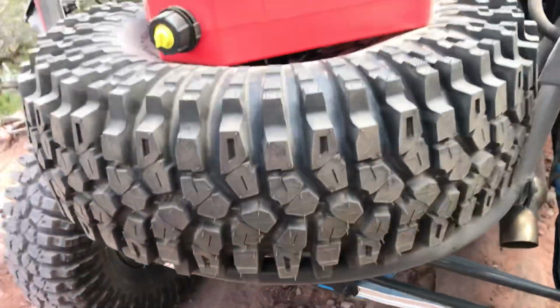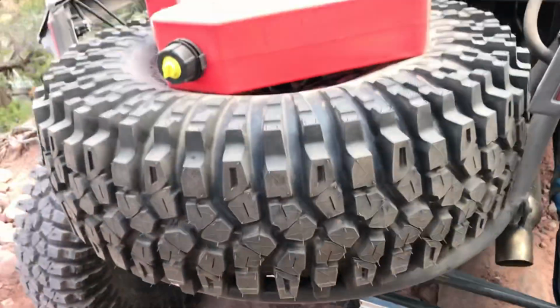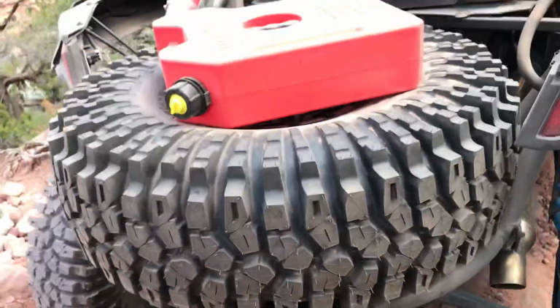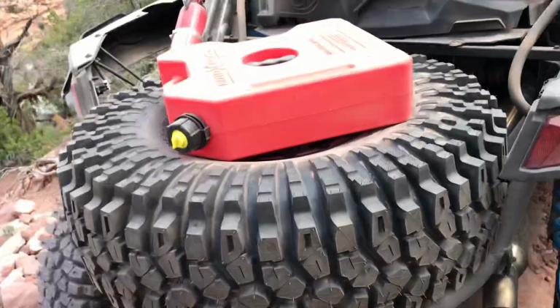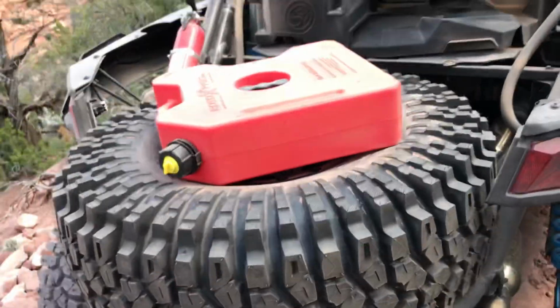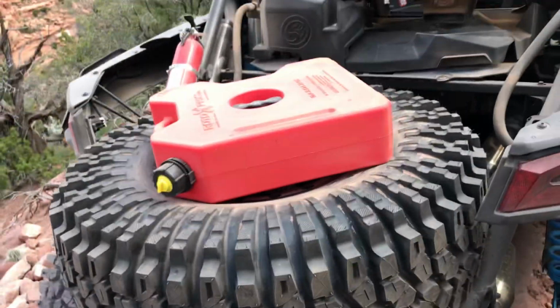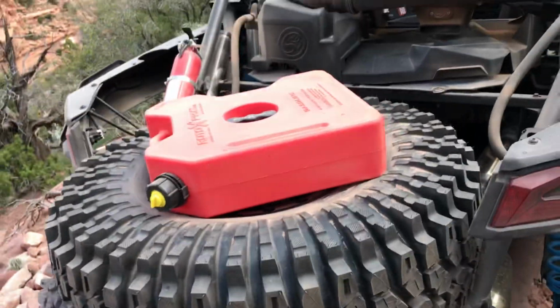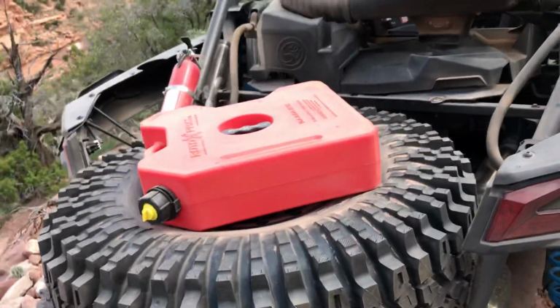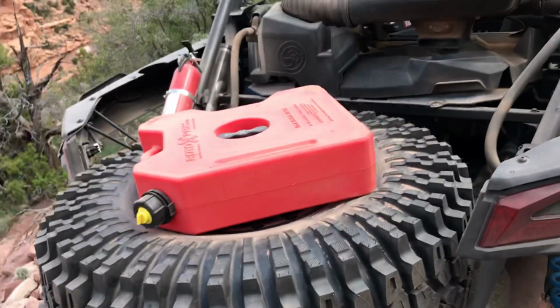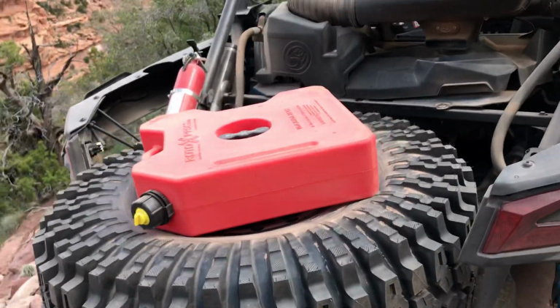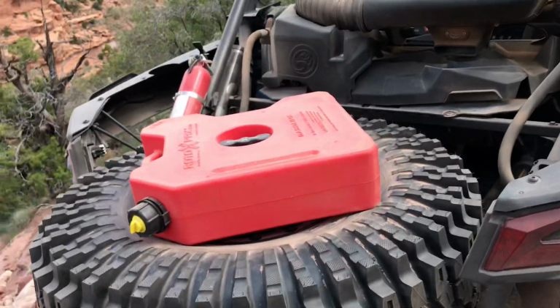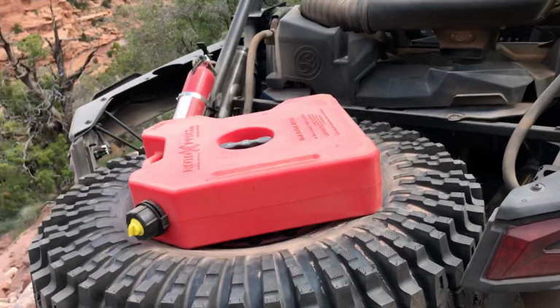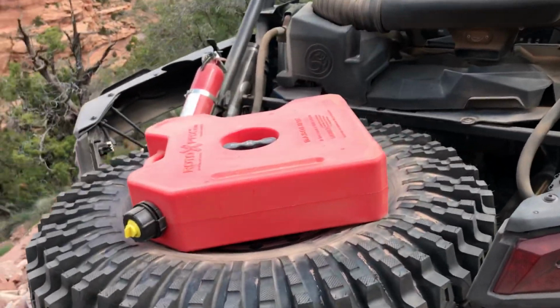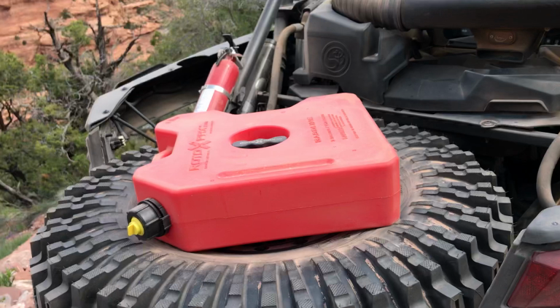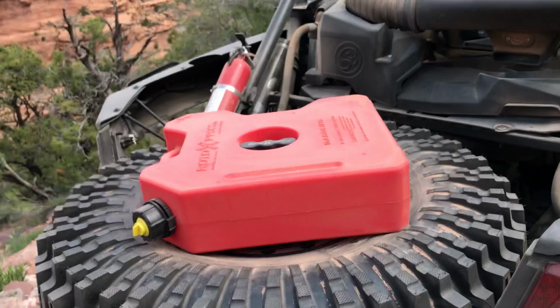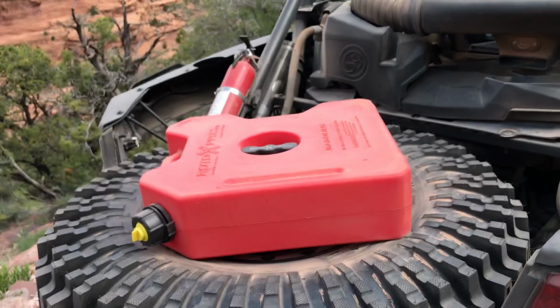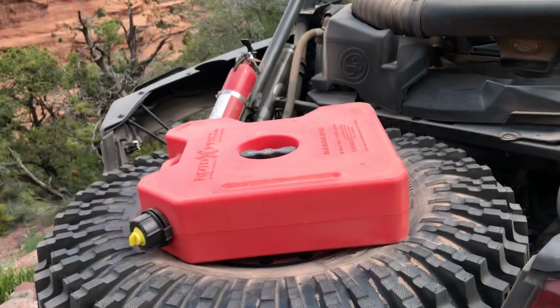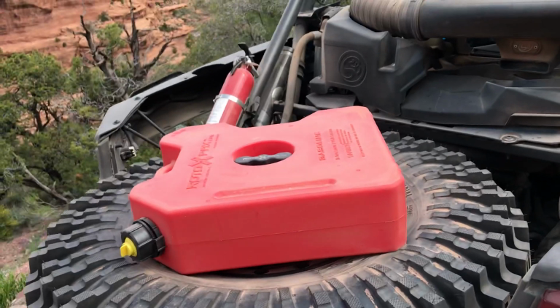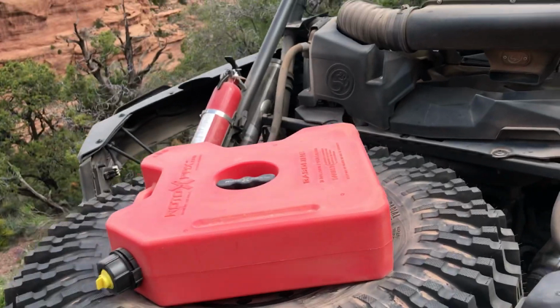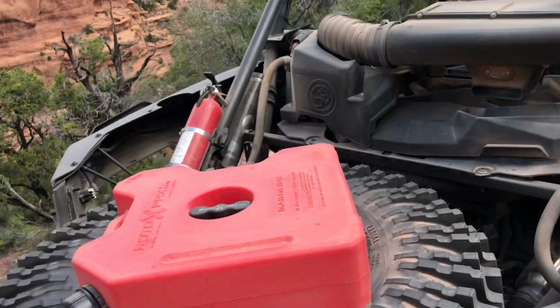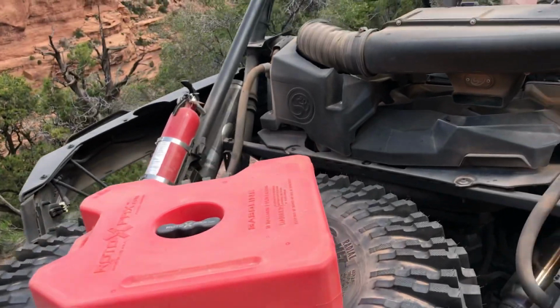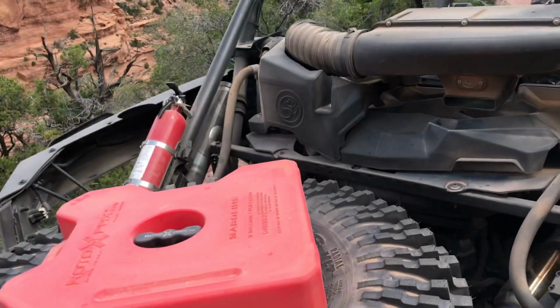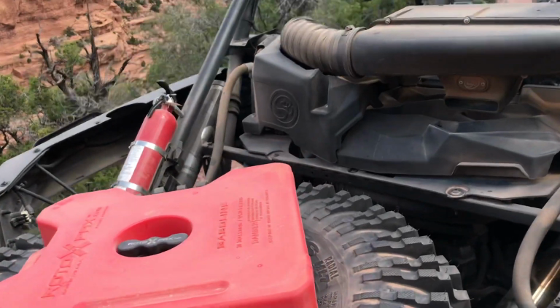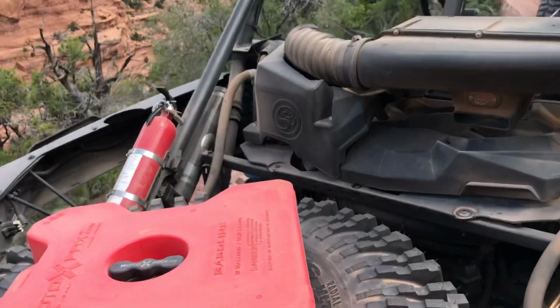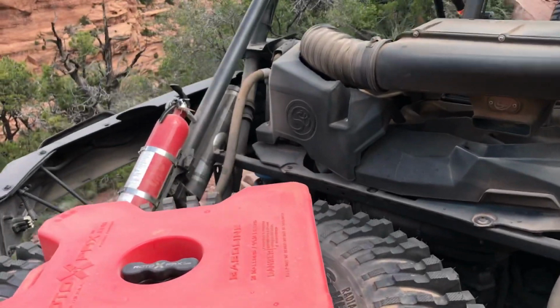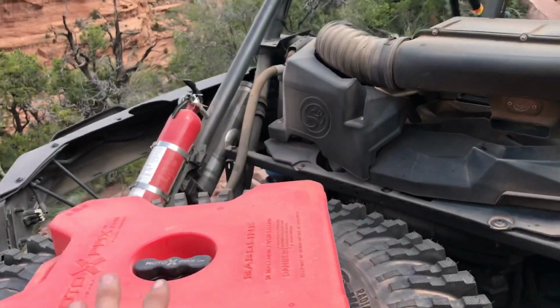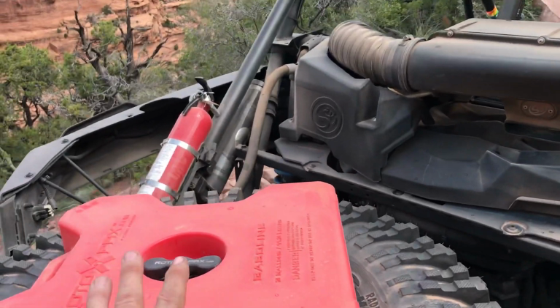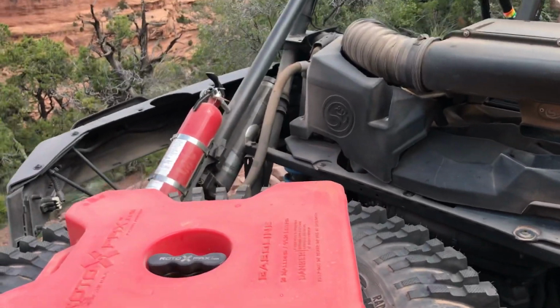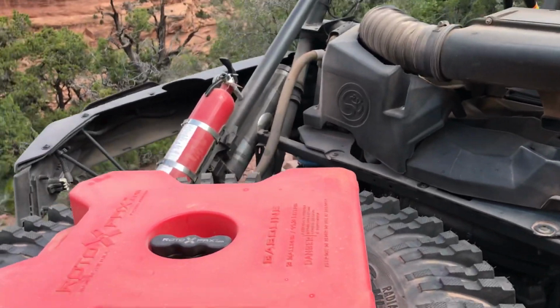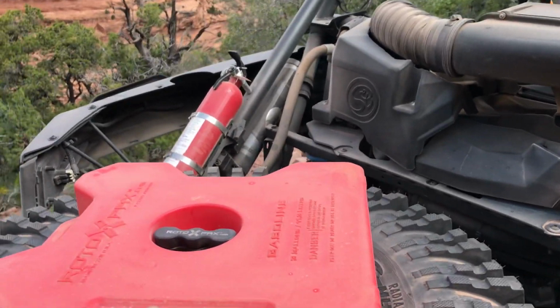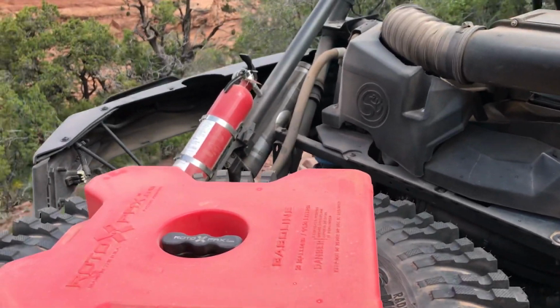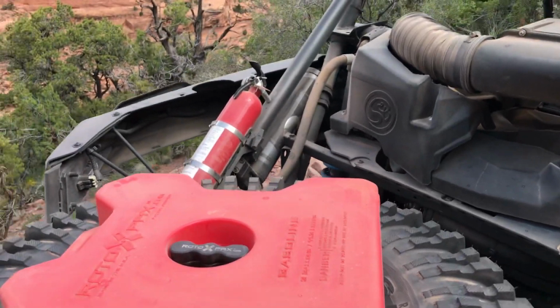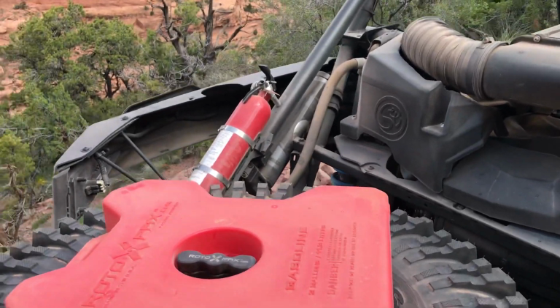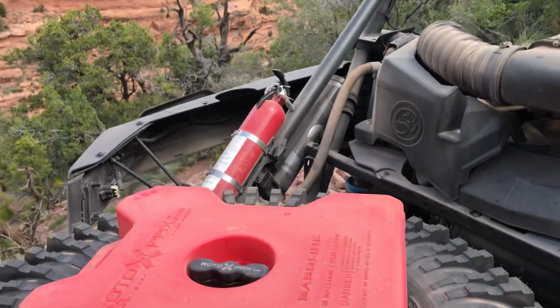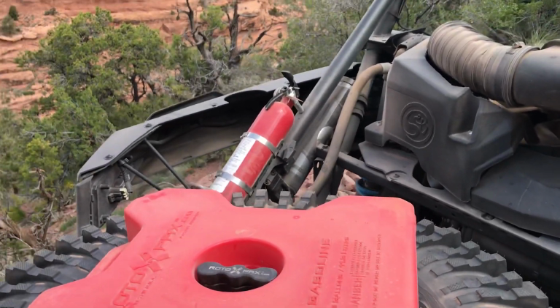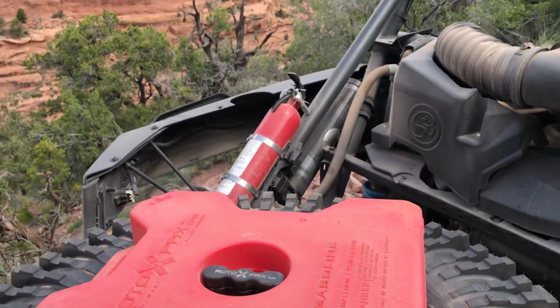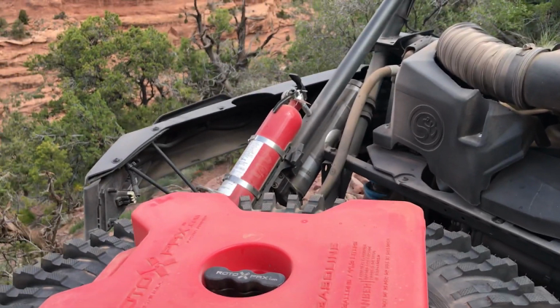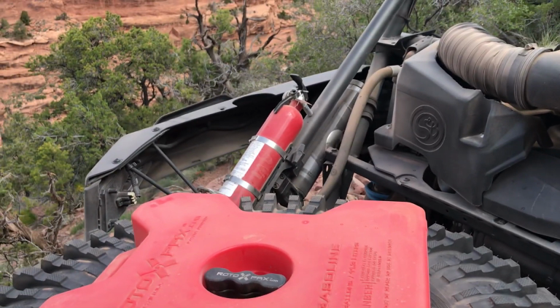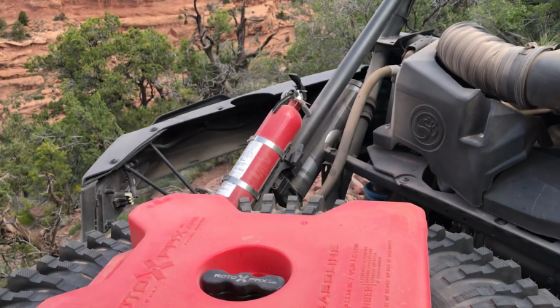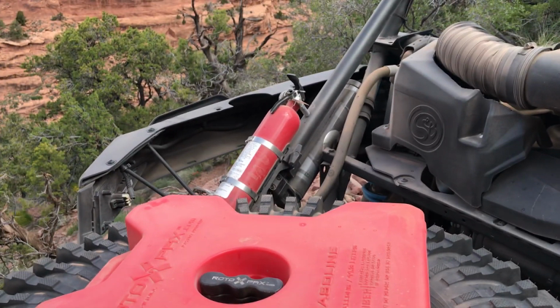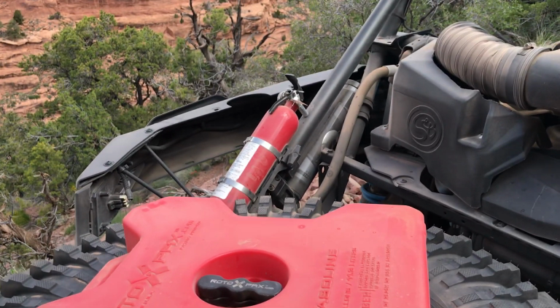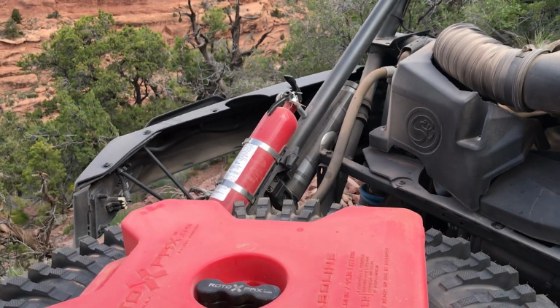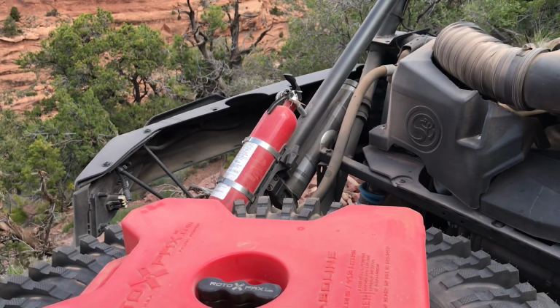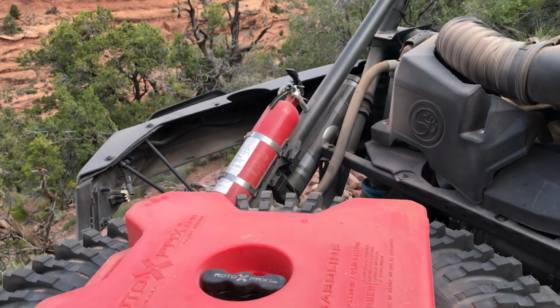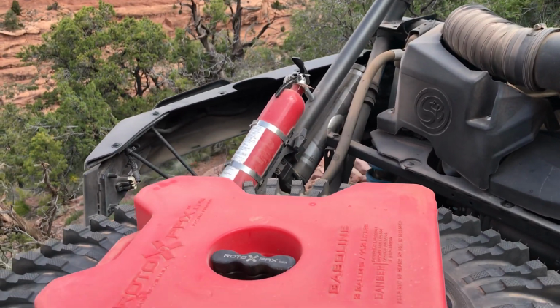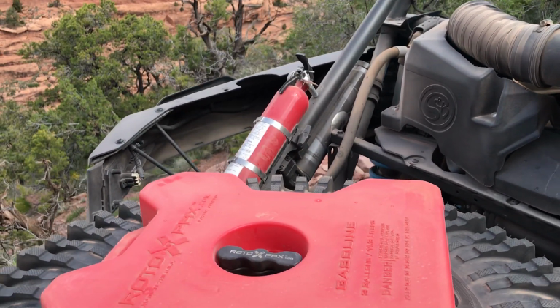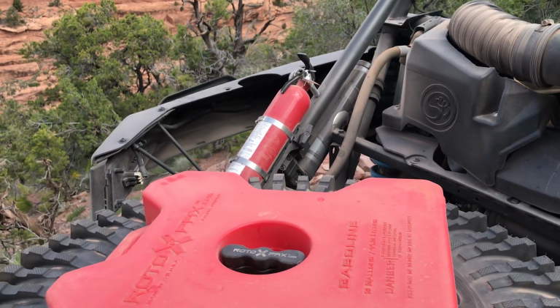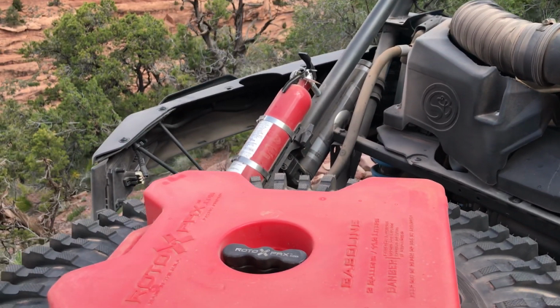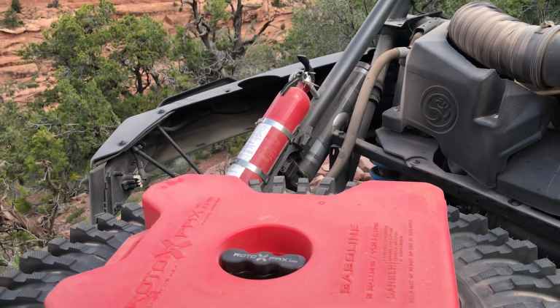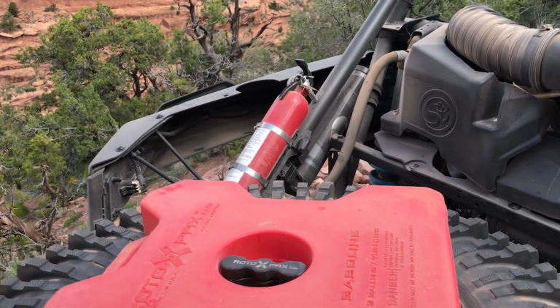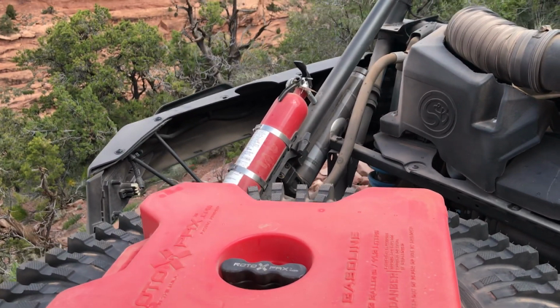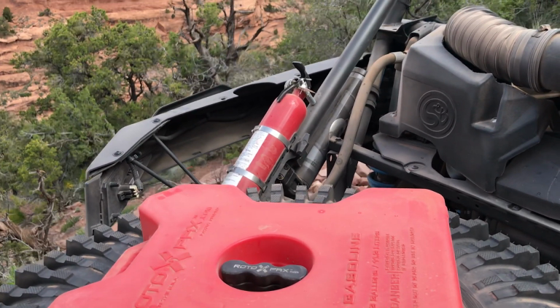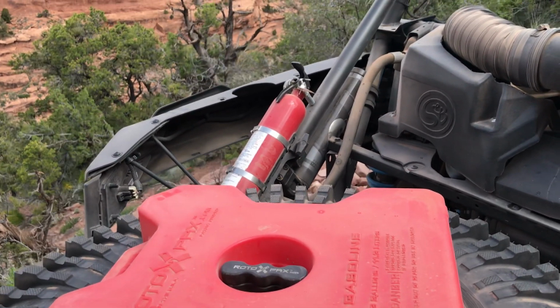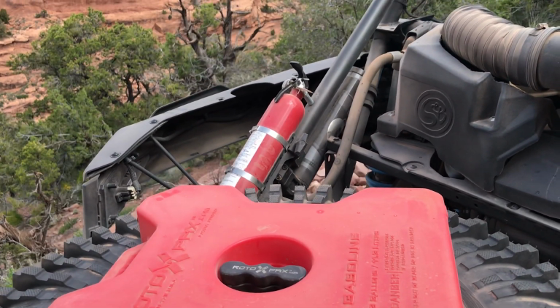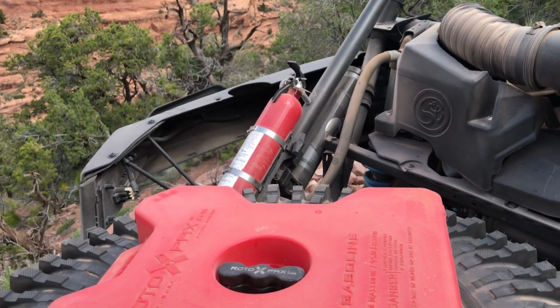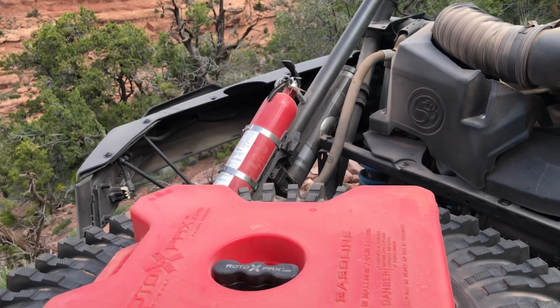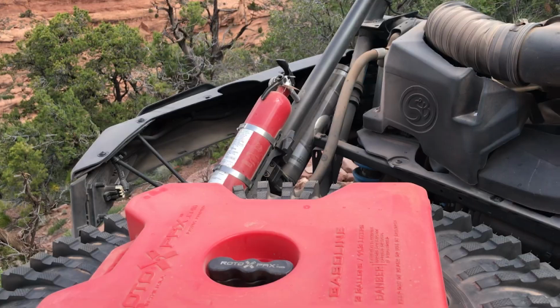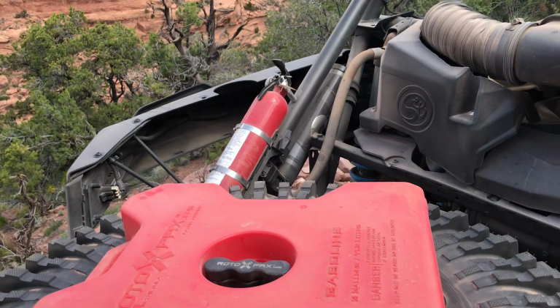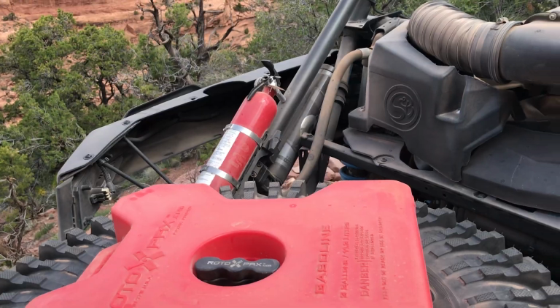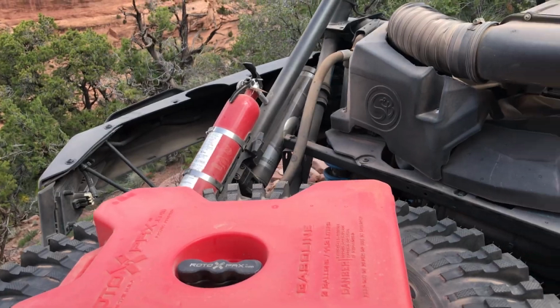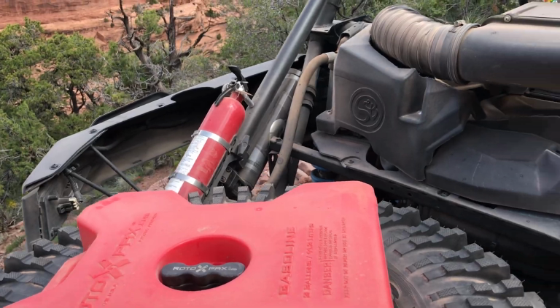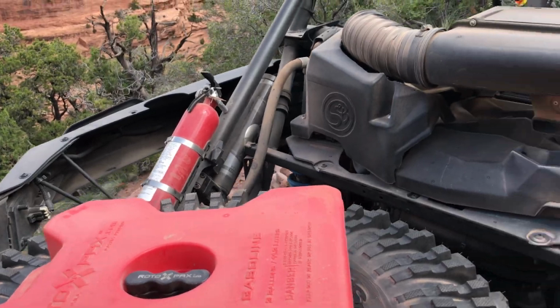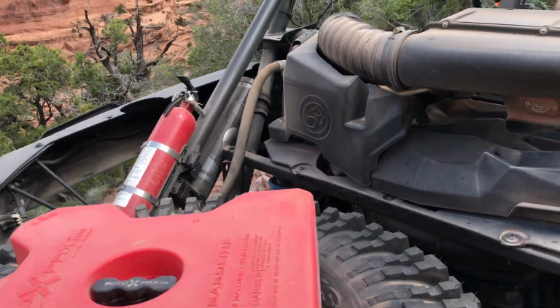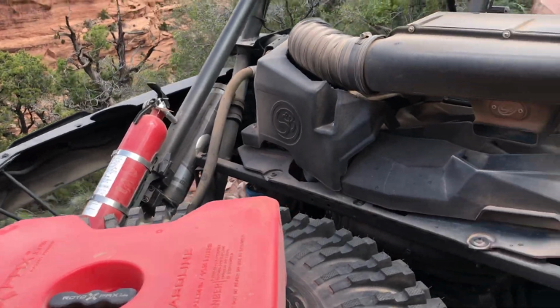I got the Rotopax installed for my bar 10 ranch — another three gallons of fuel. I think that's going to be an important one.